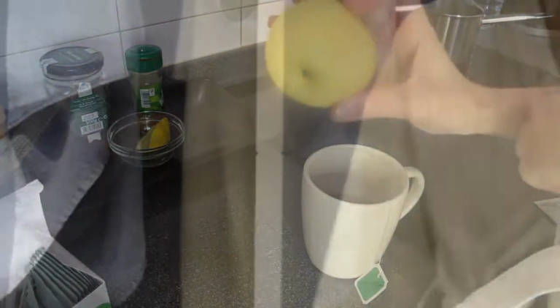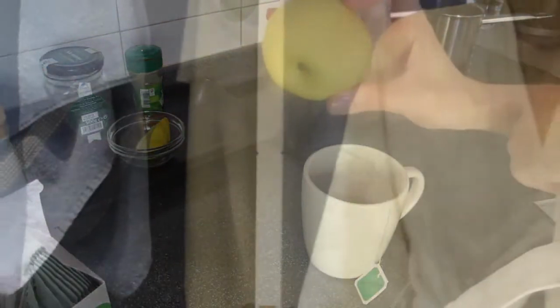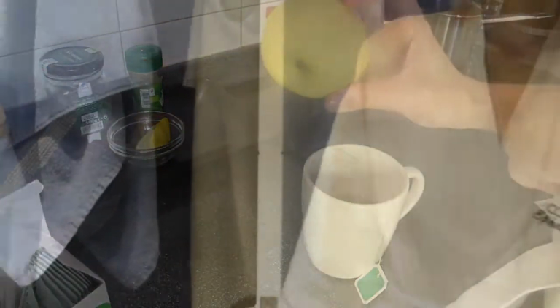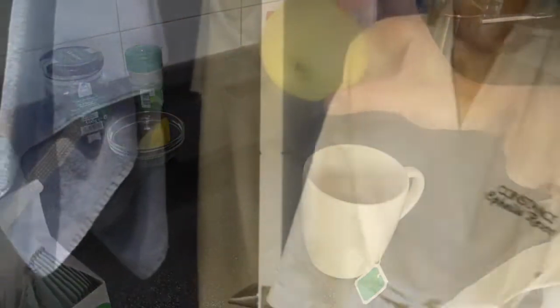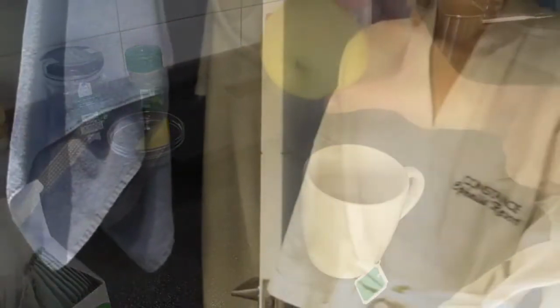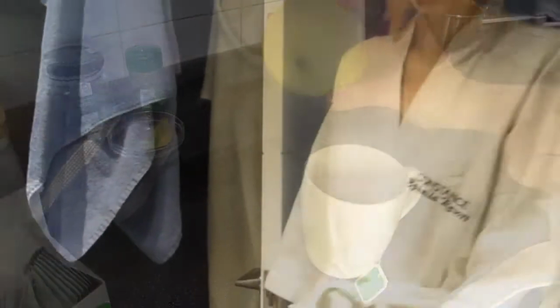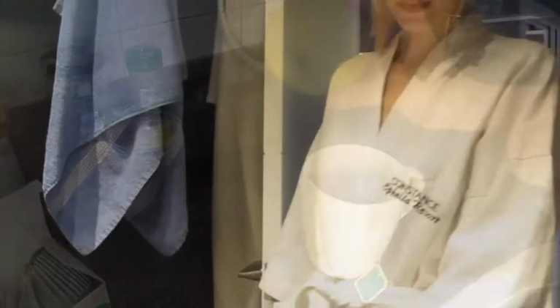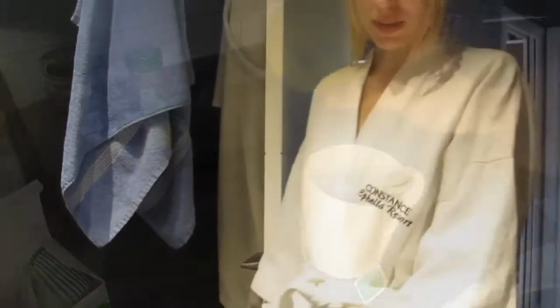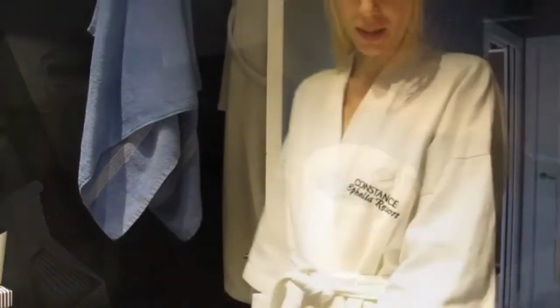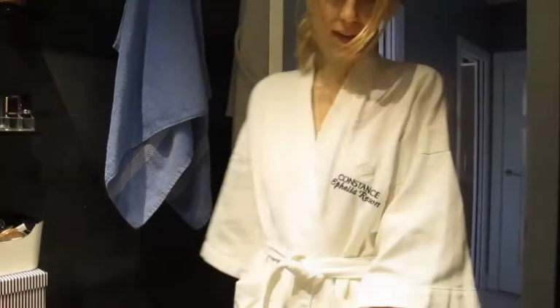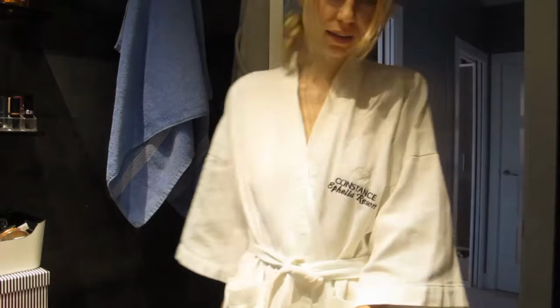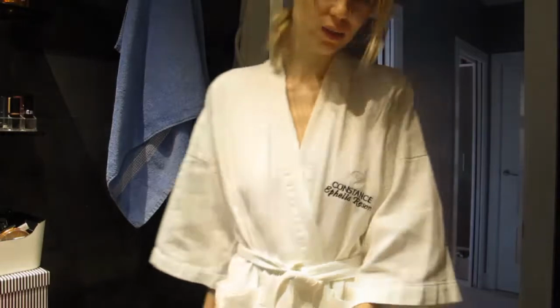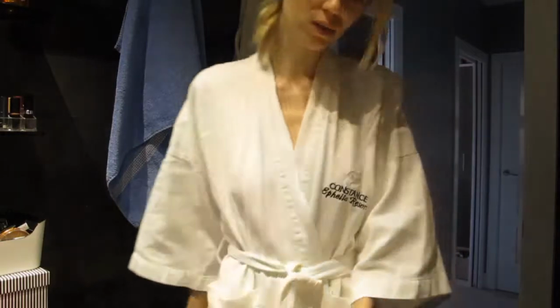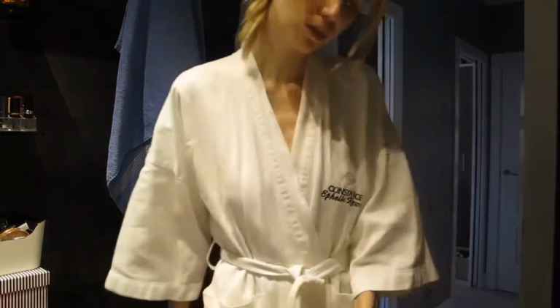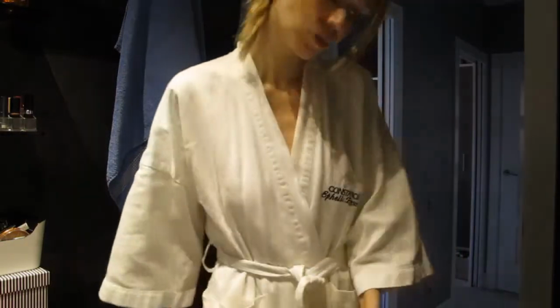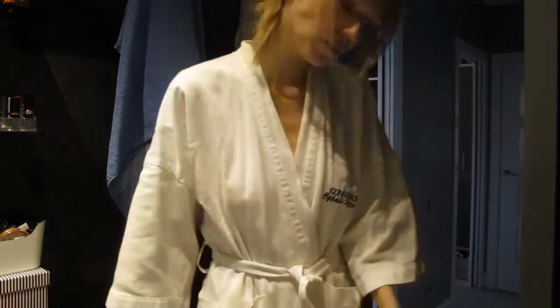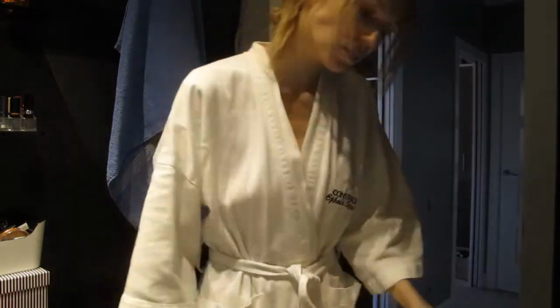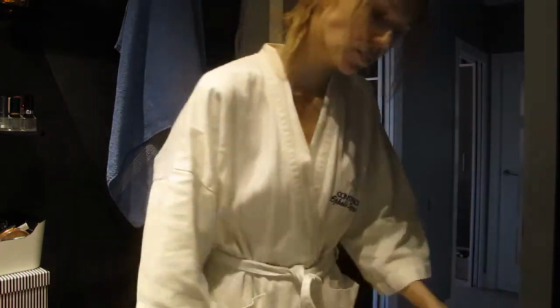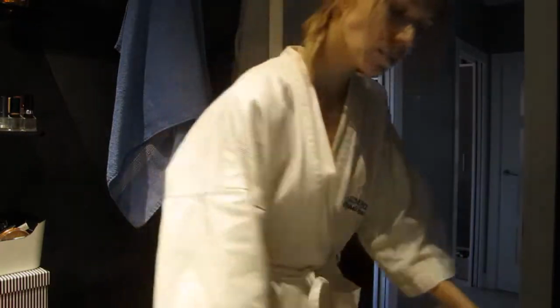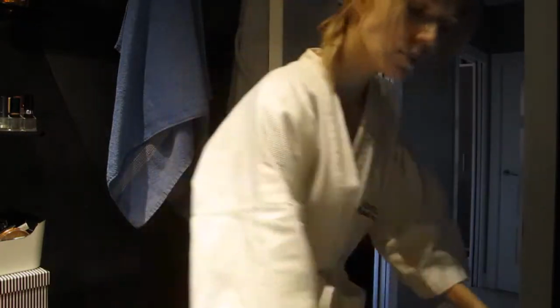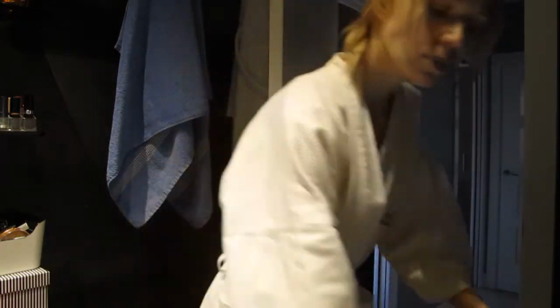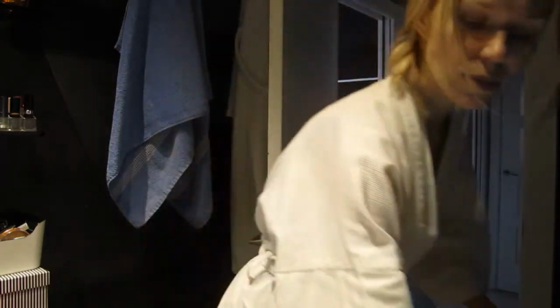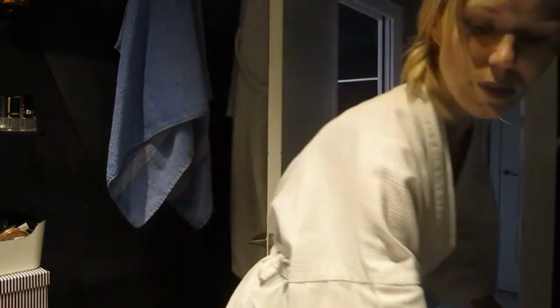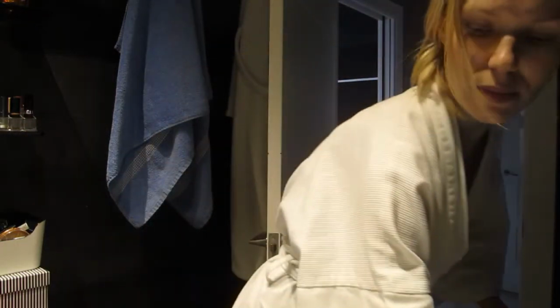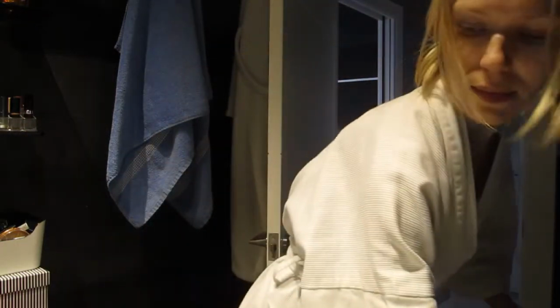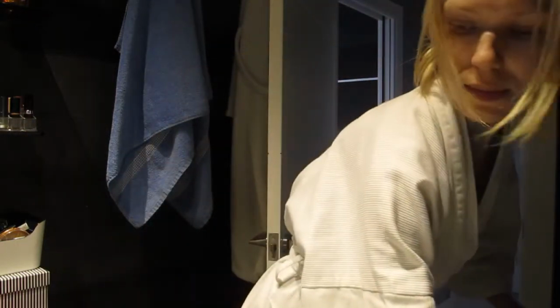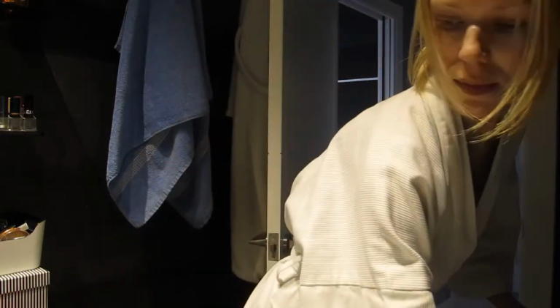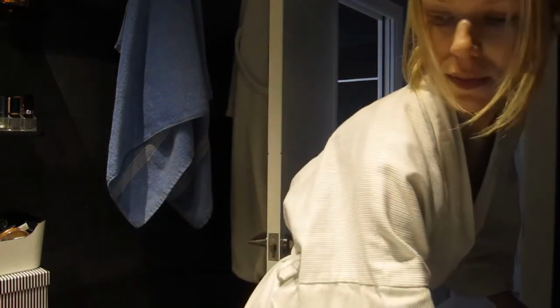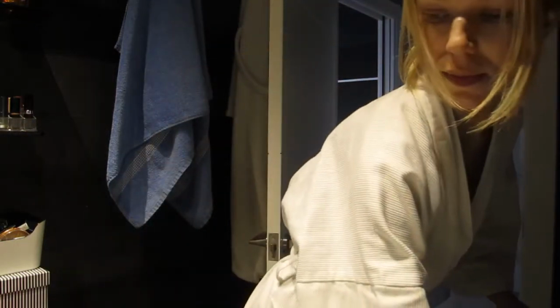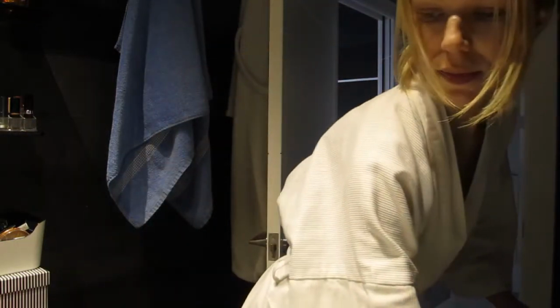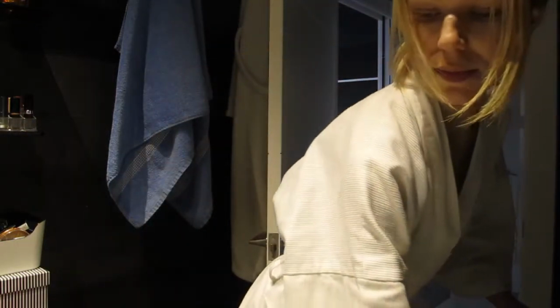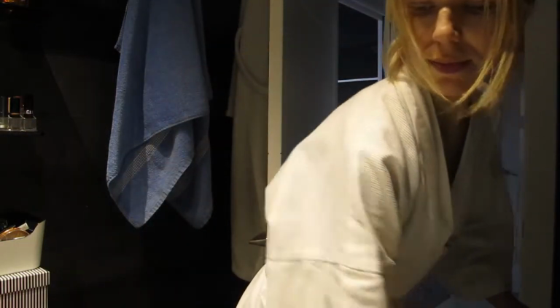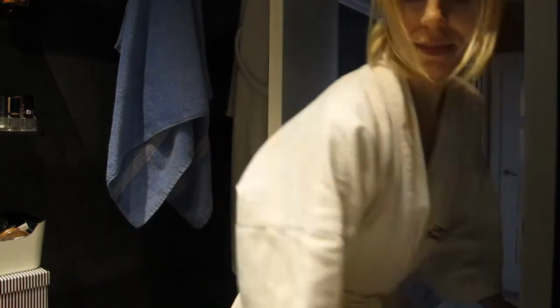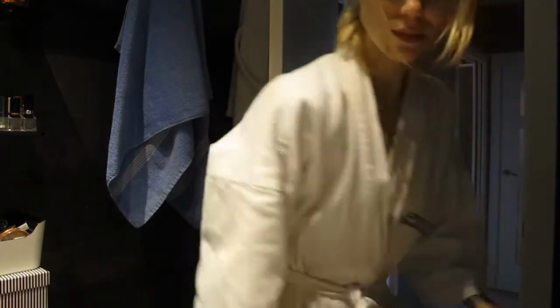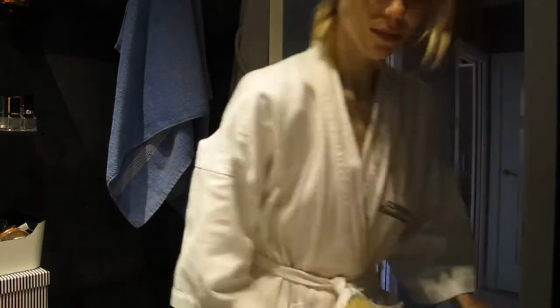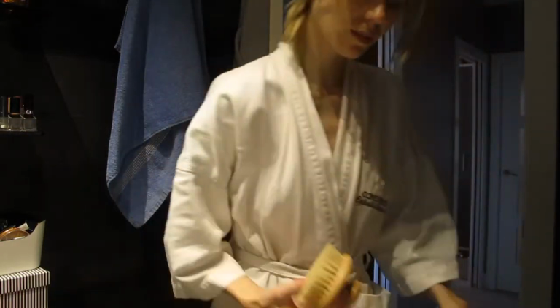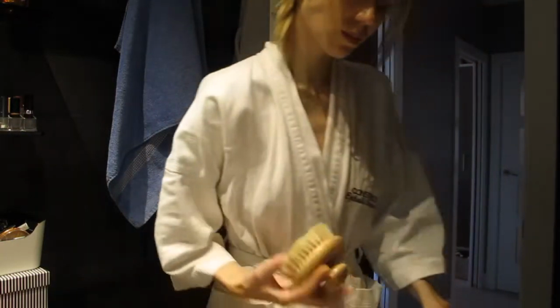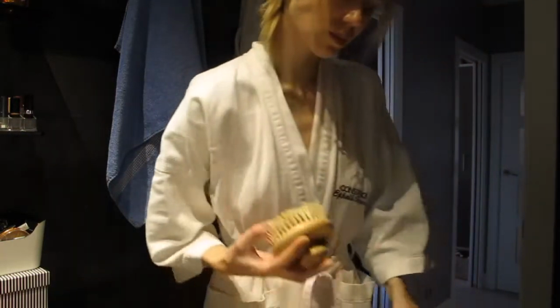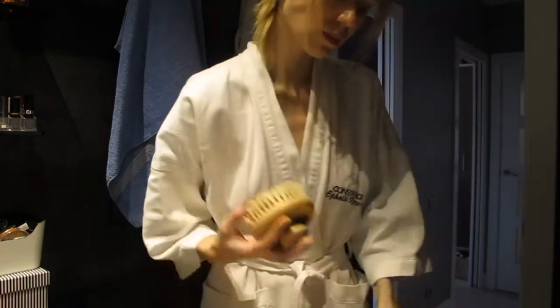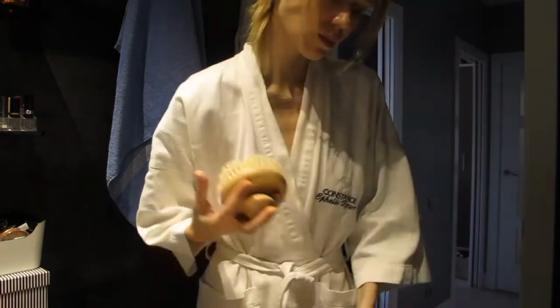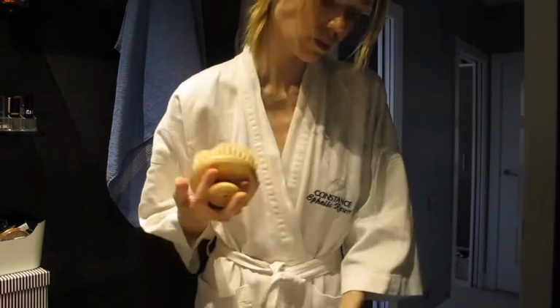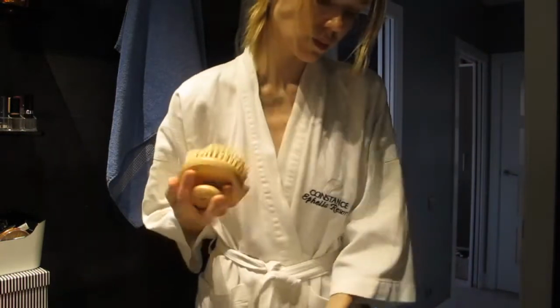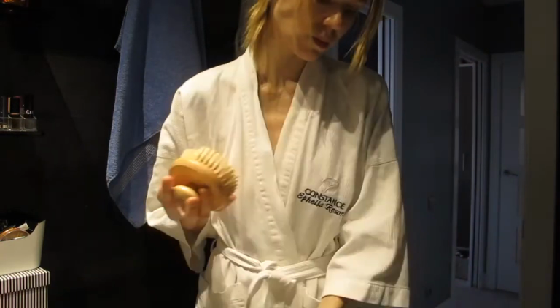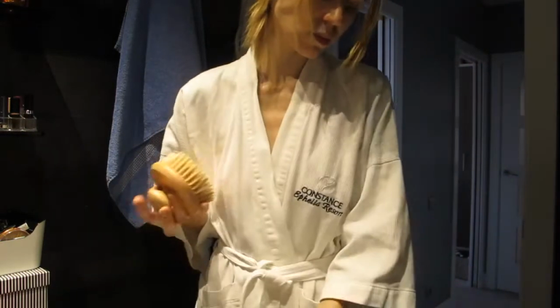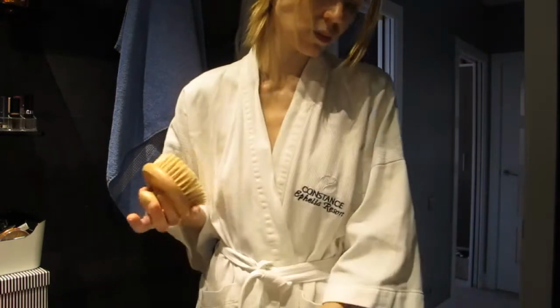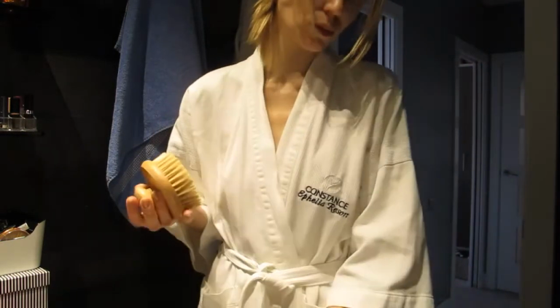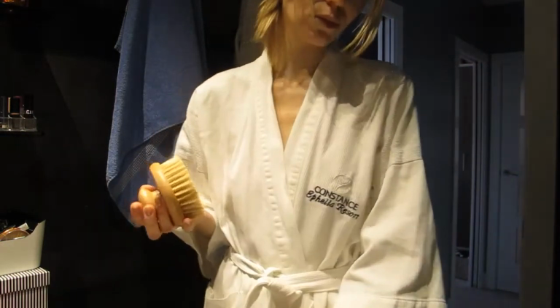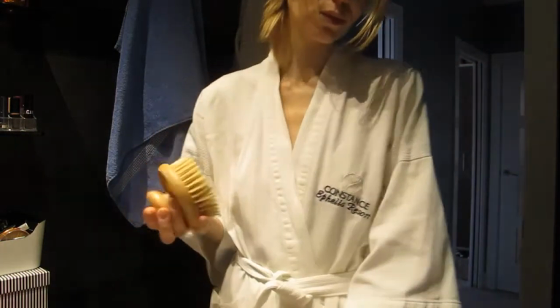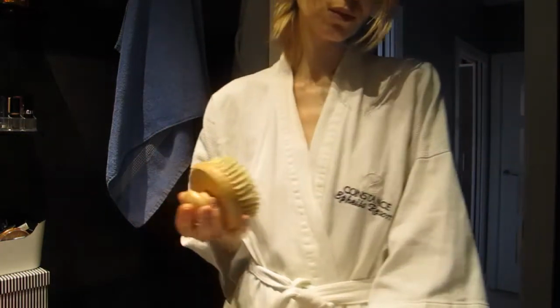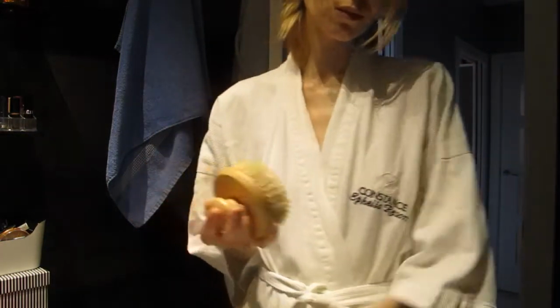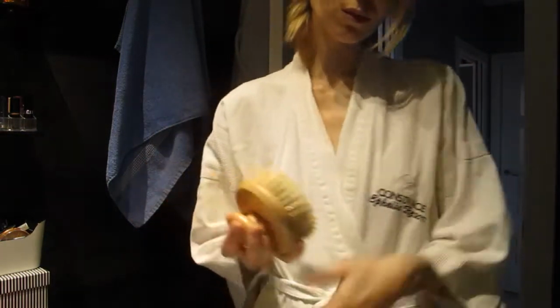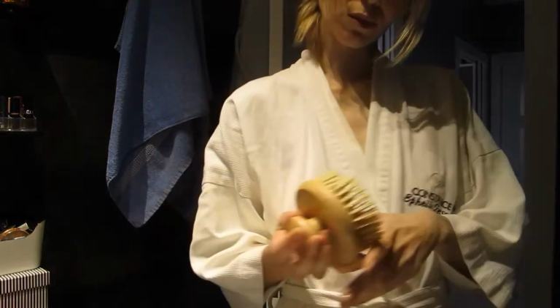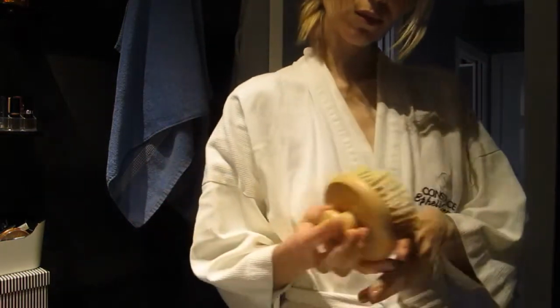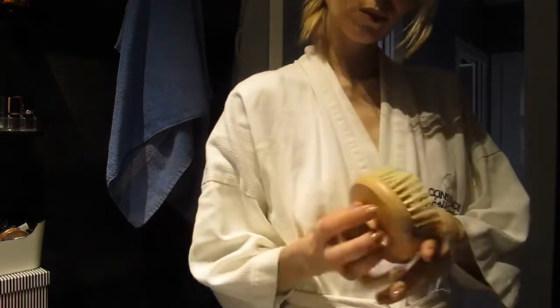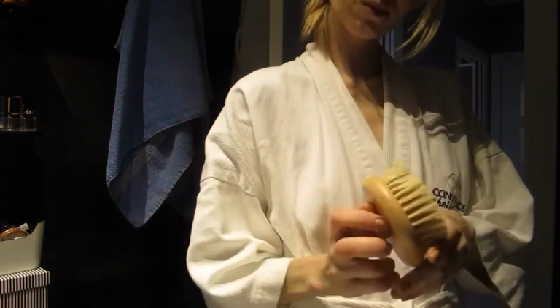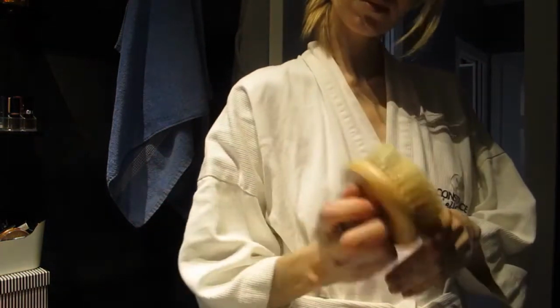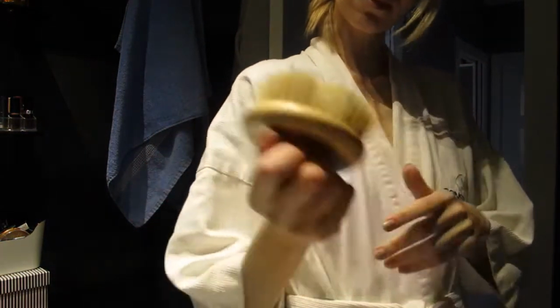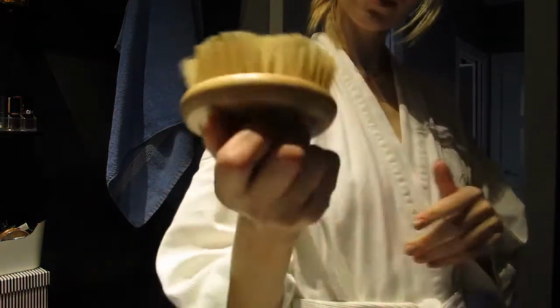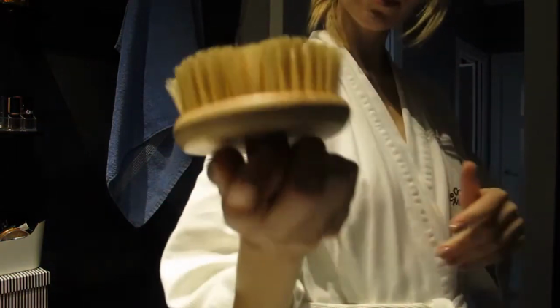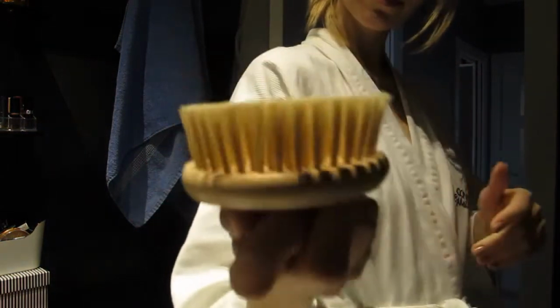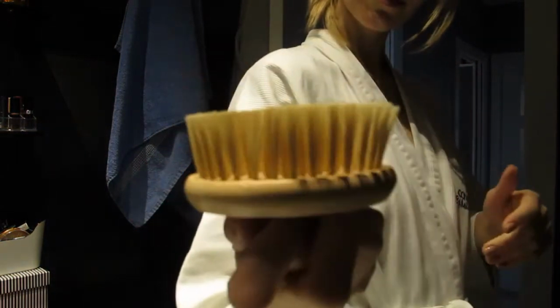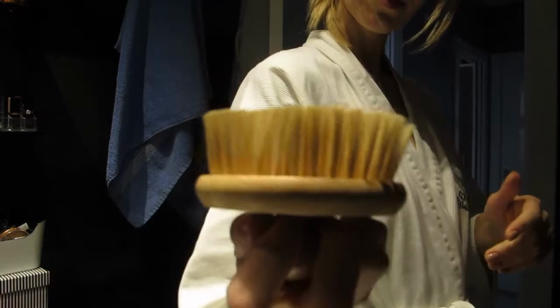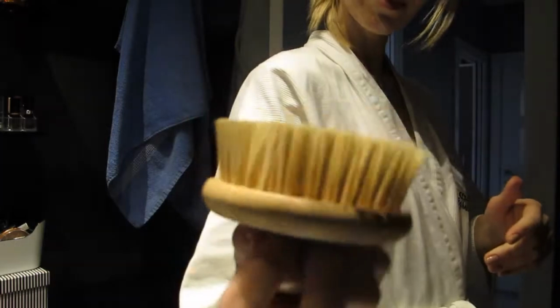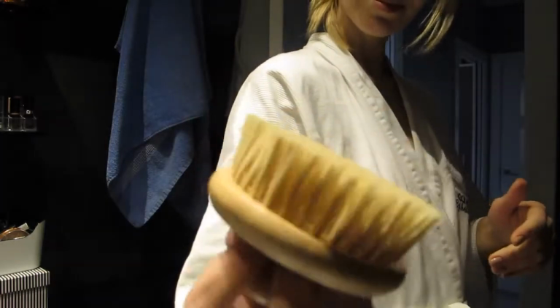Then I continue to the shower. I always do body brushing before the shower with this brush from Body Shop.